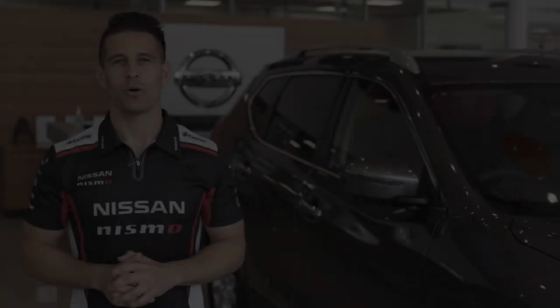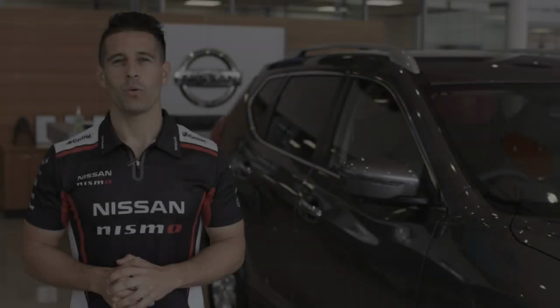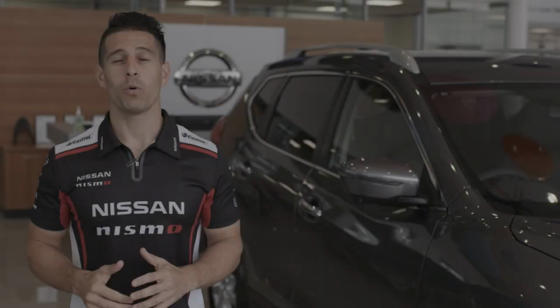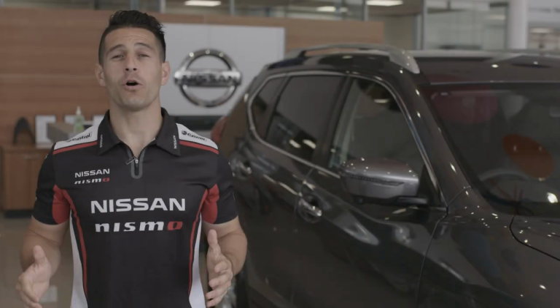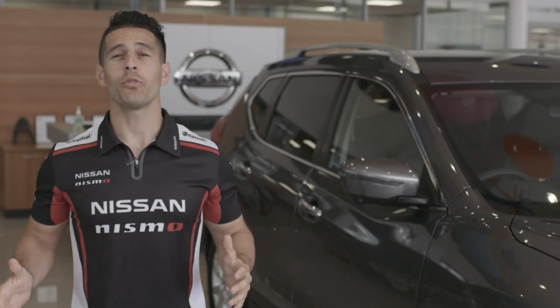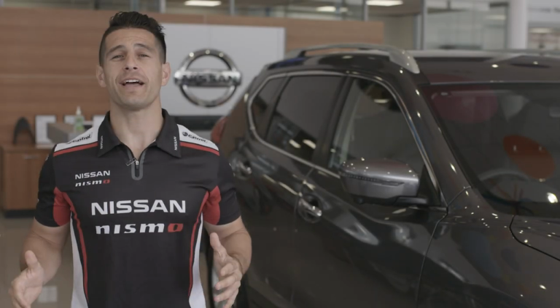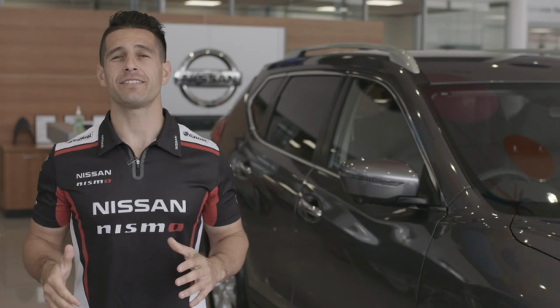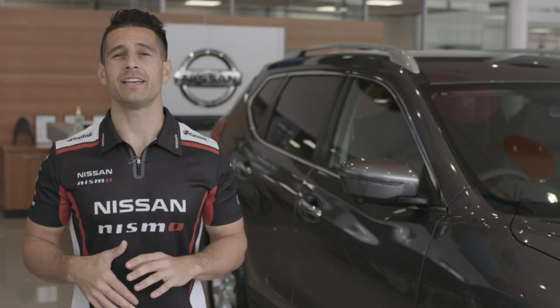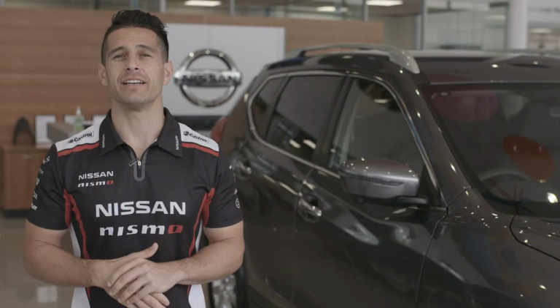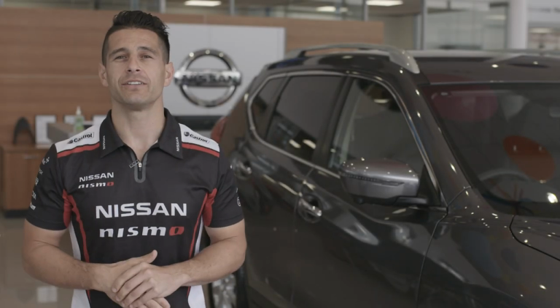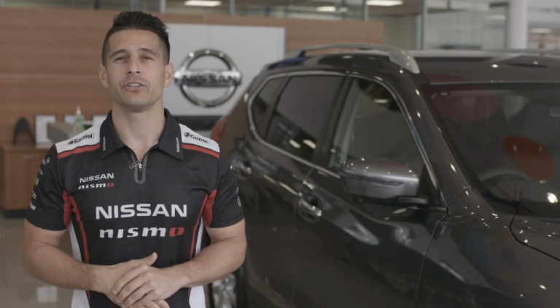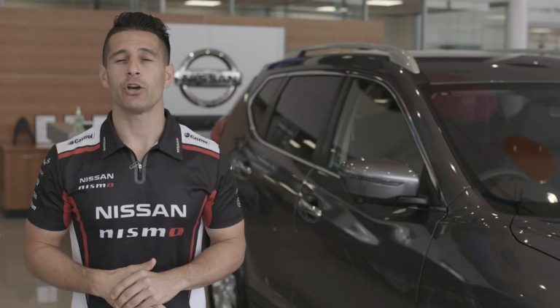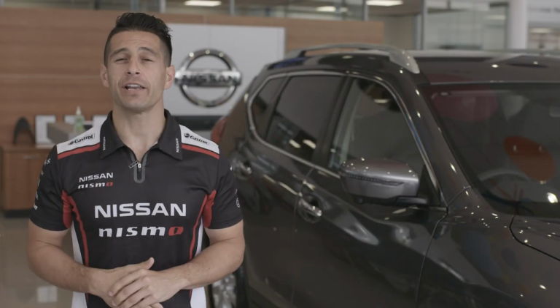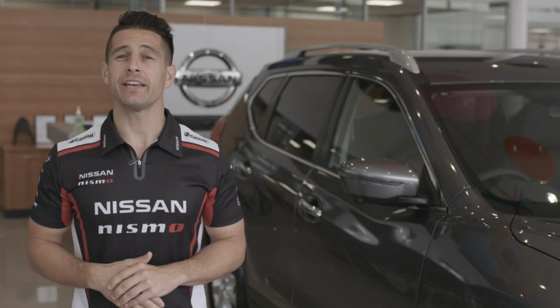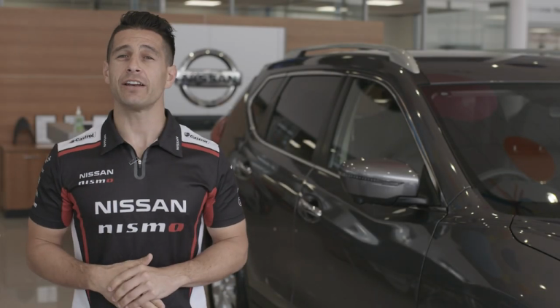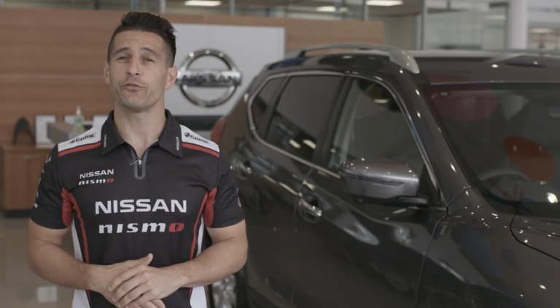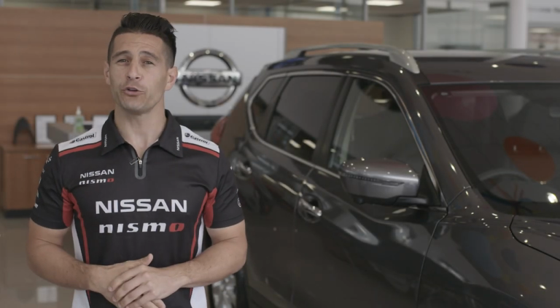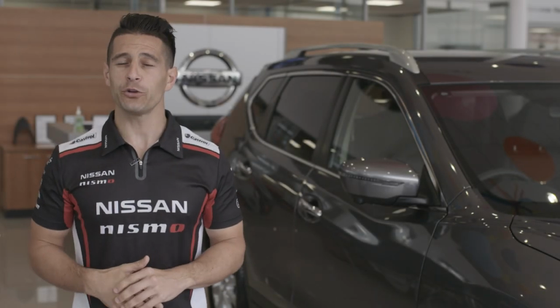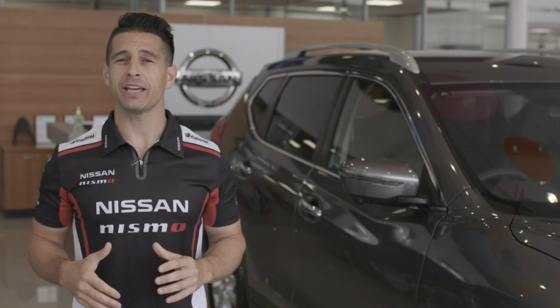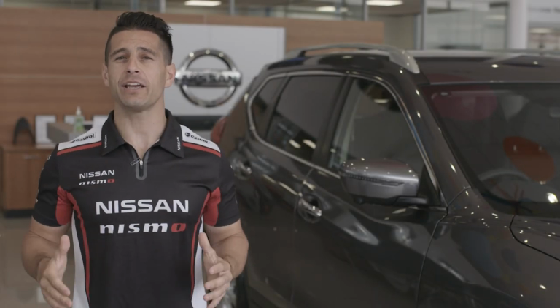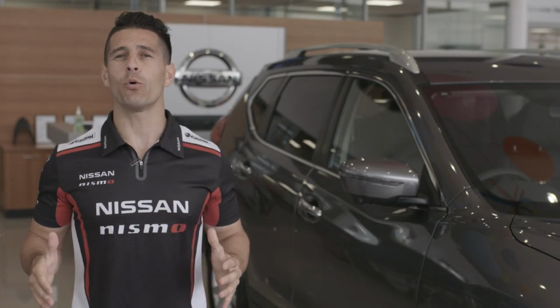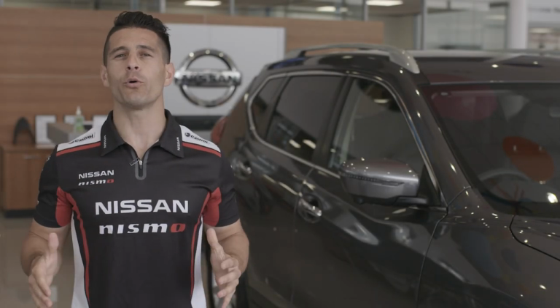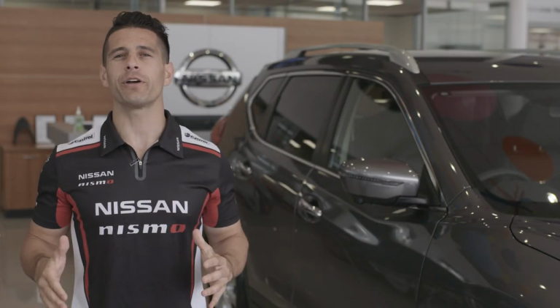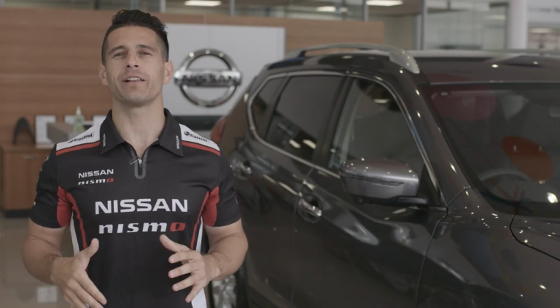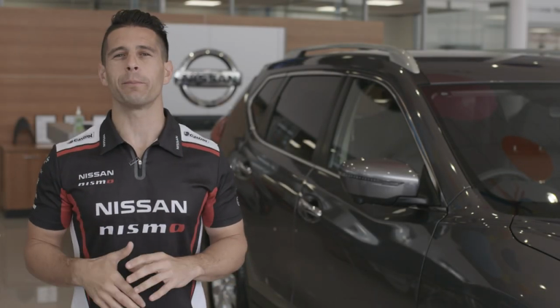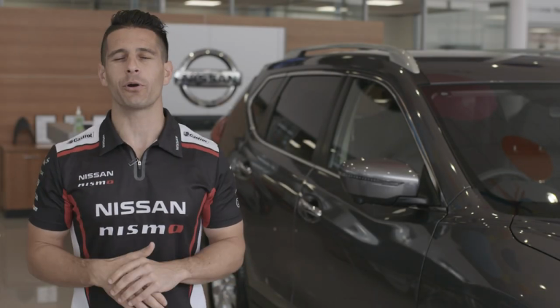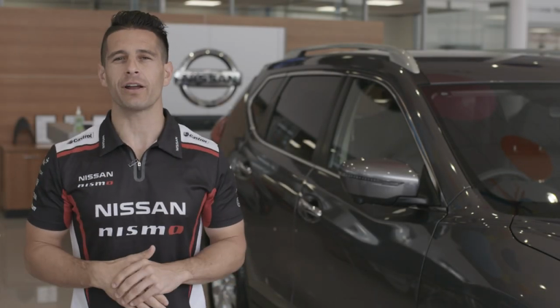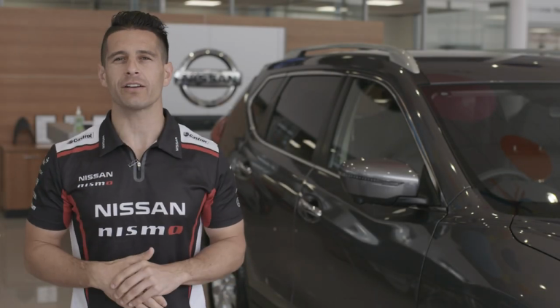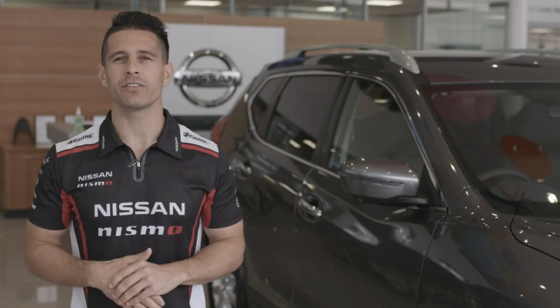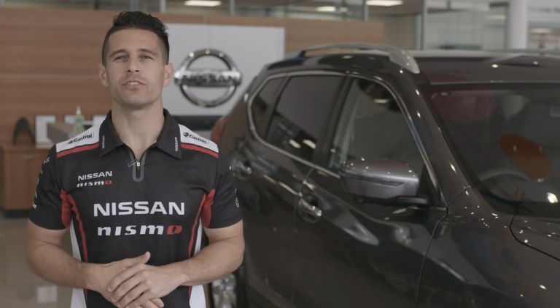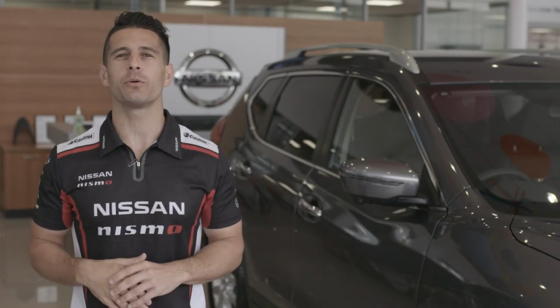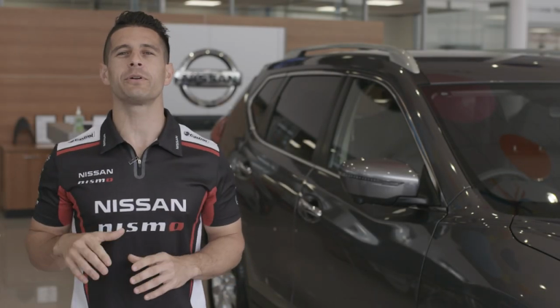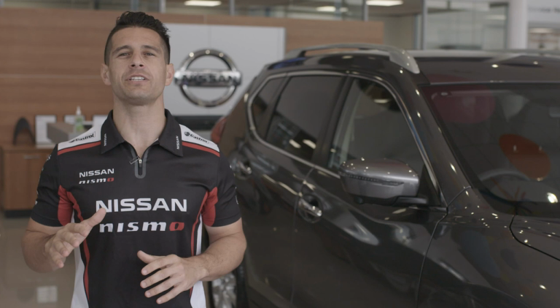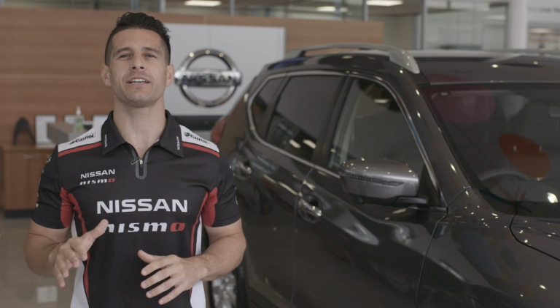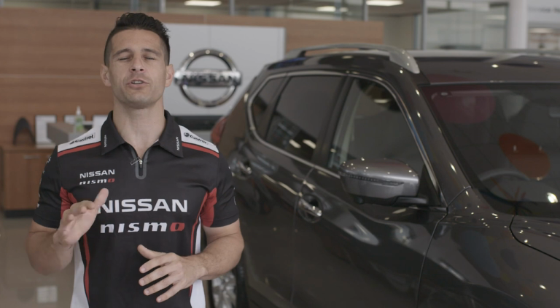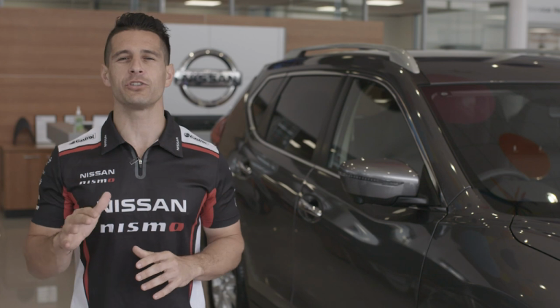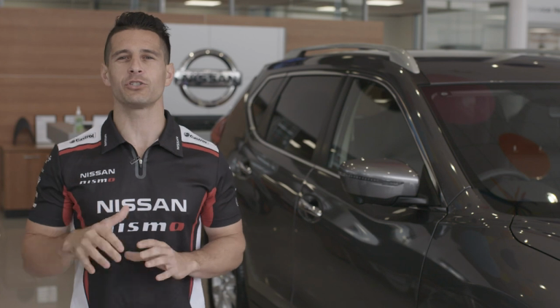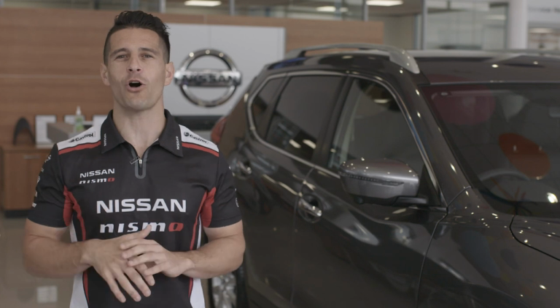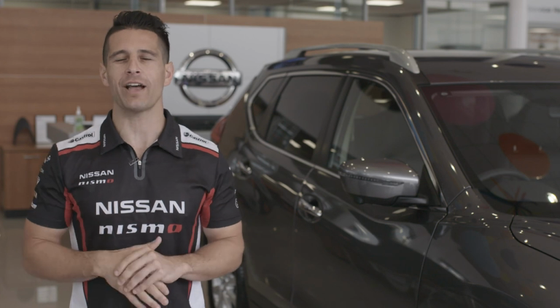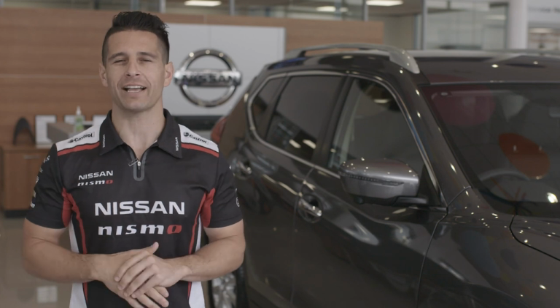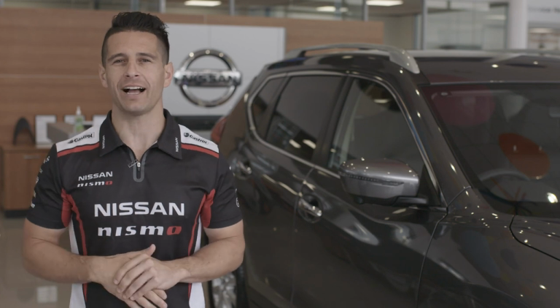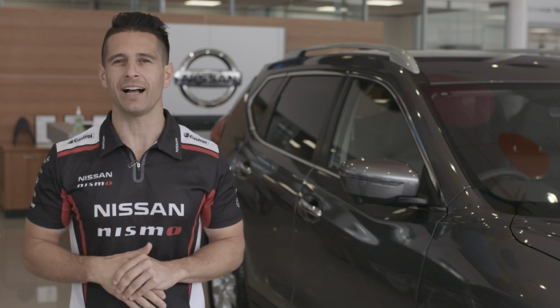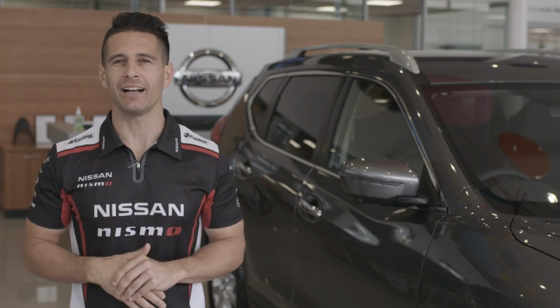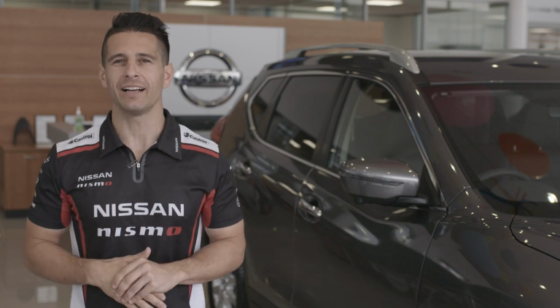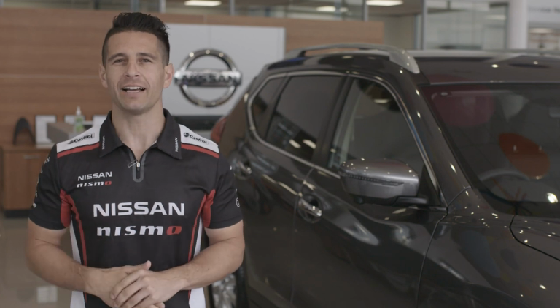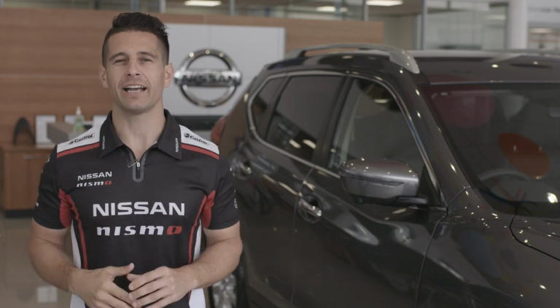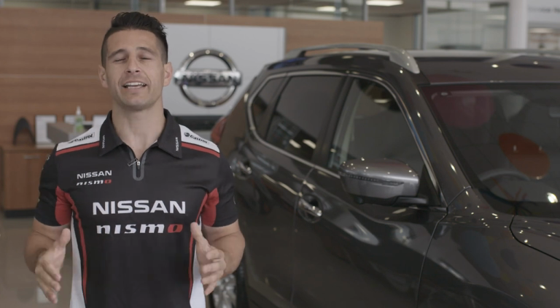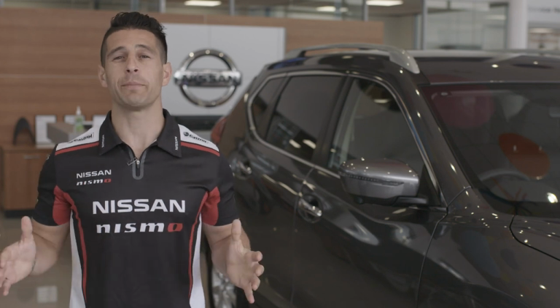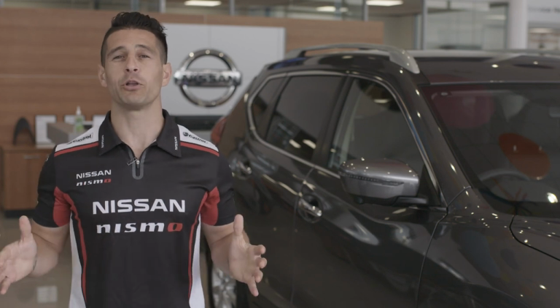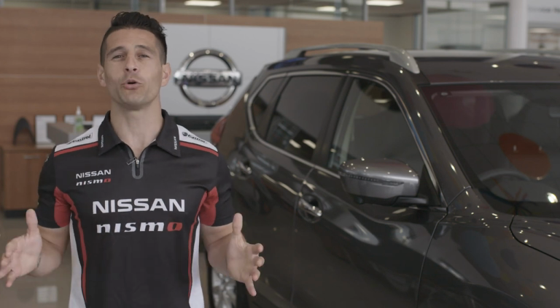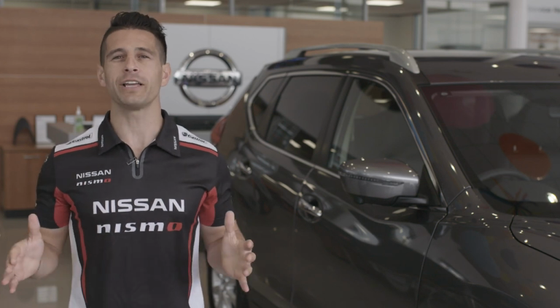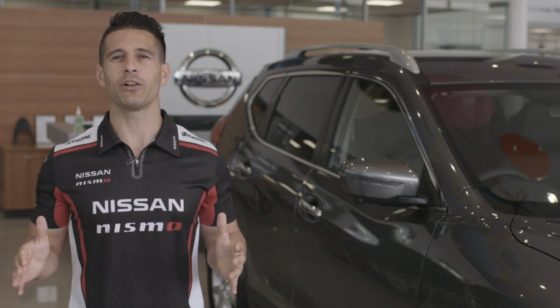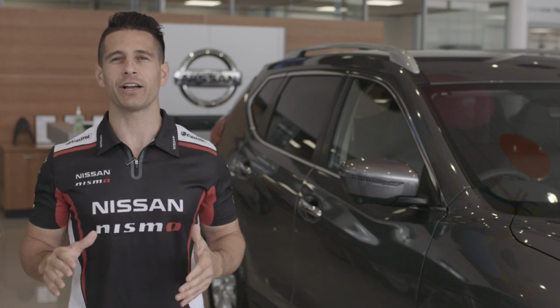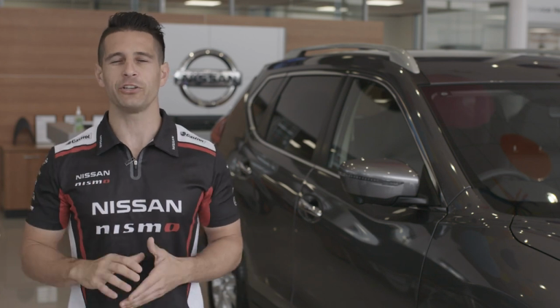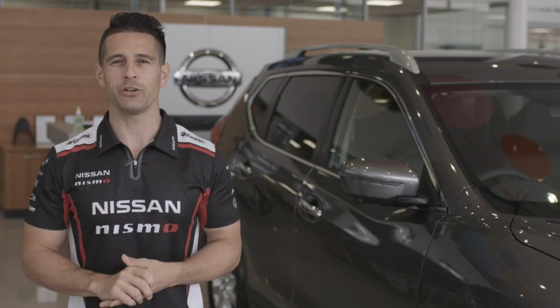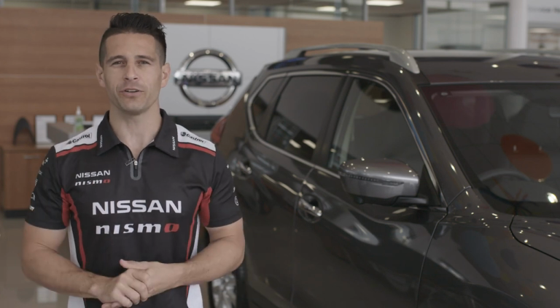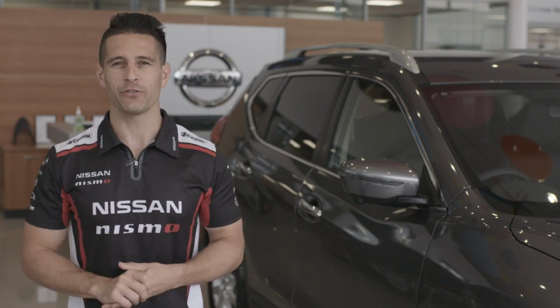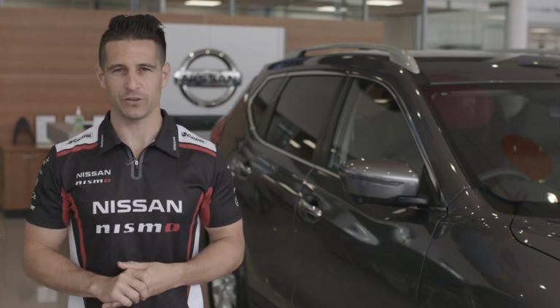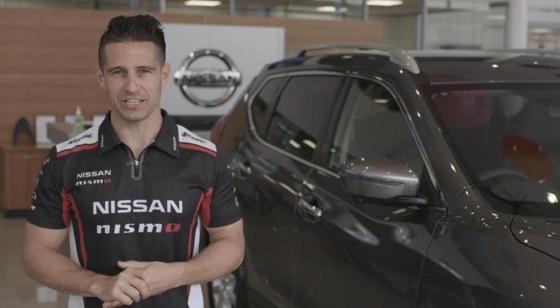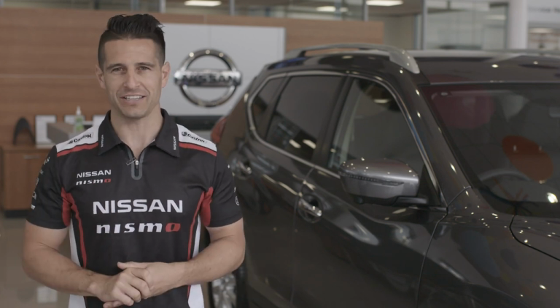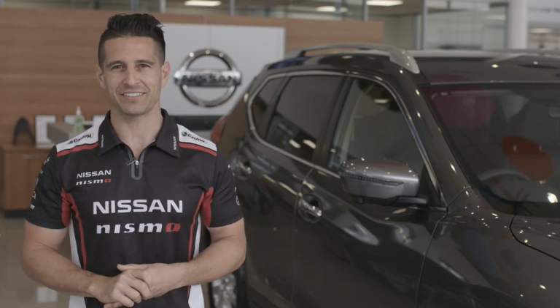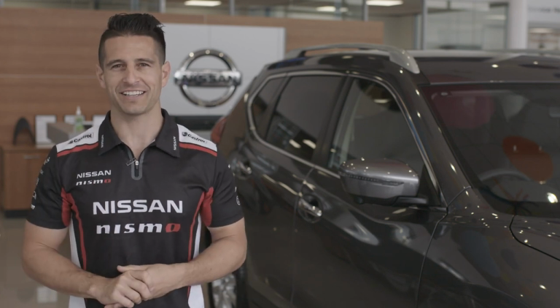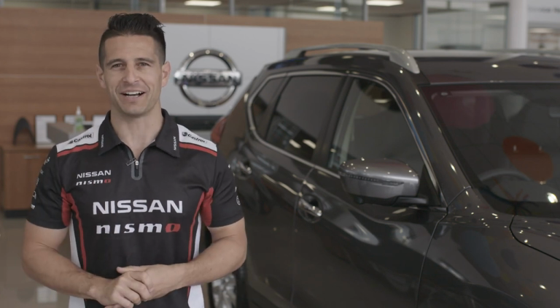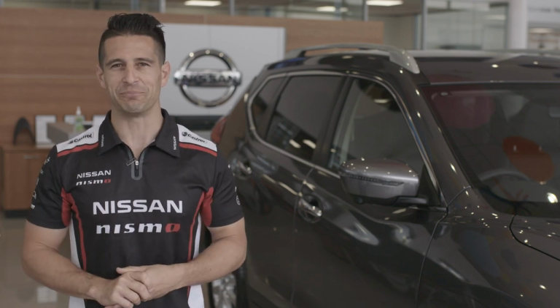Well, that's it. You only need a few key Autoglym products to protect your entire car and keep it looking like new for years to come.